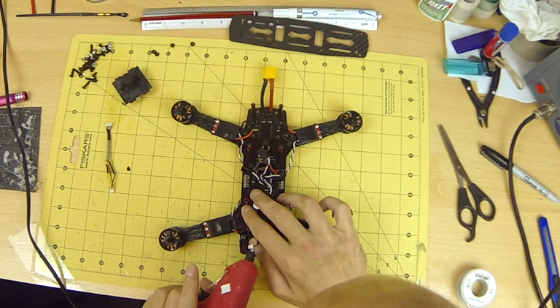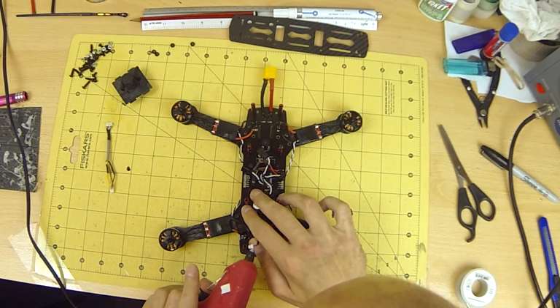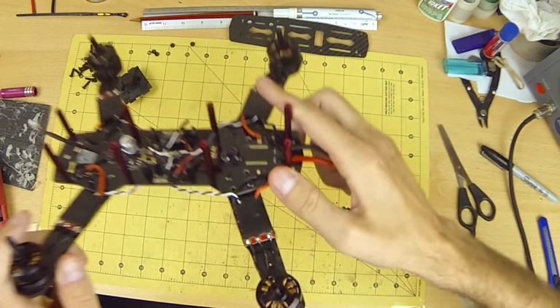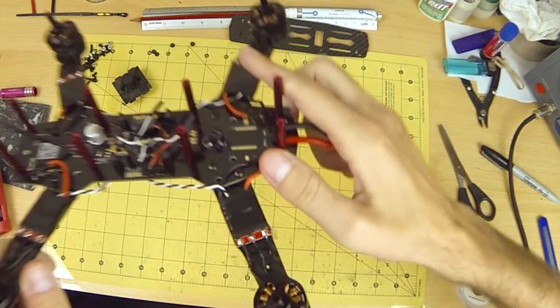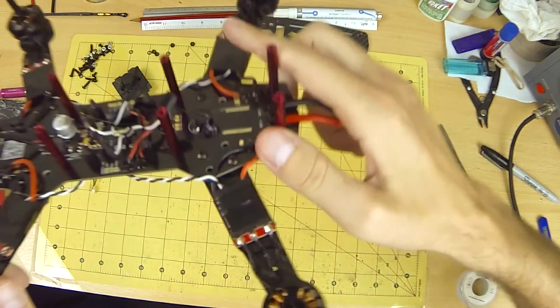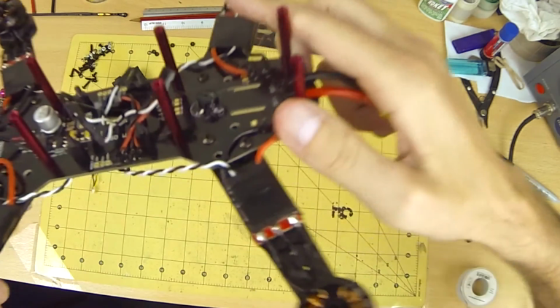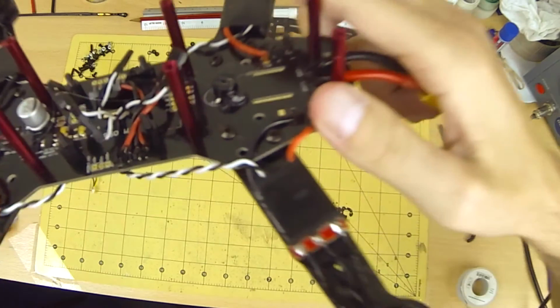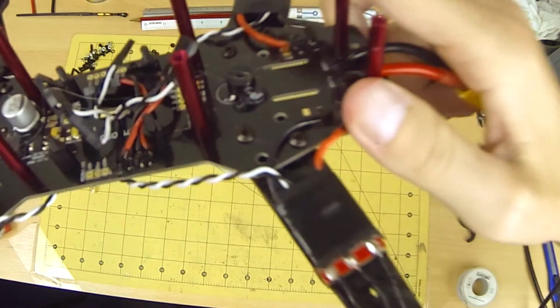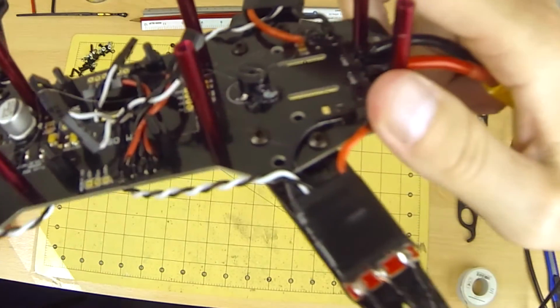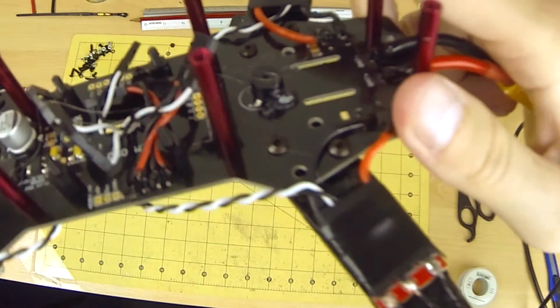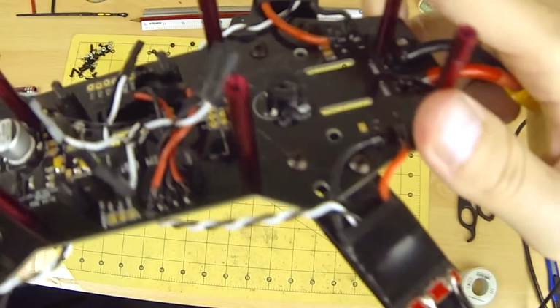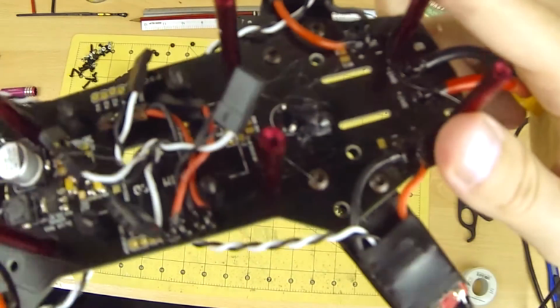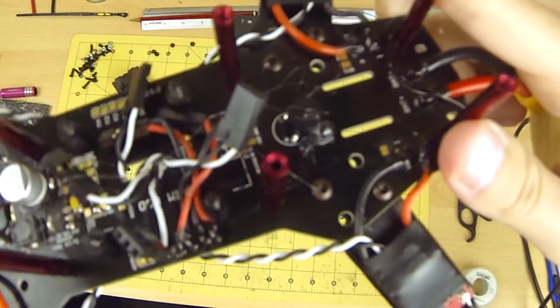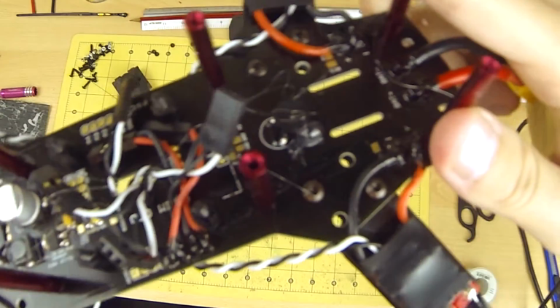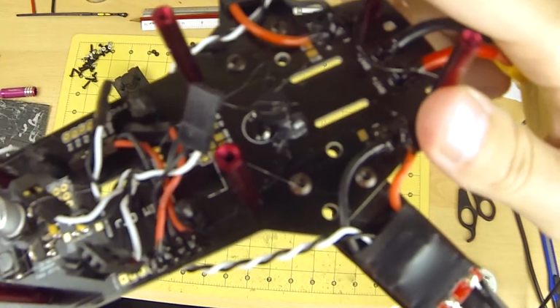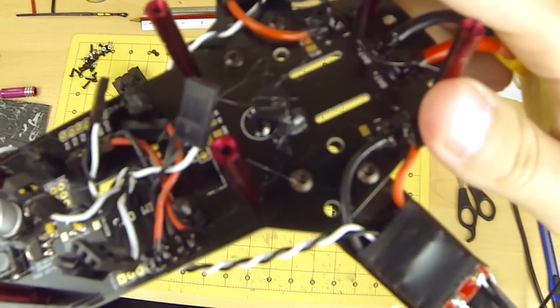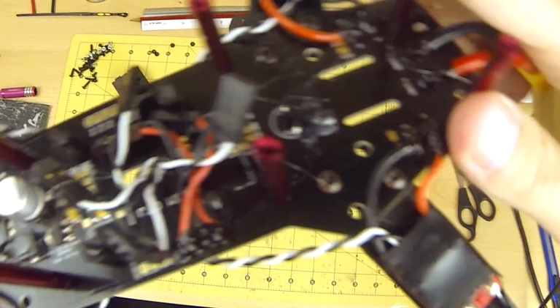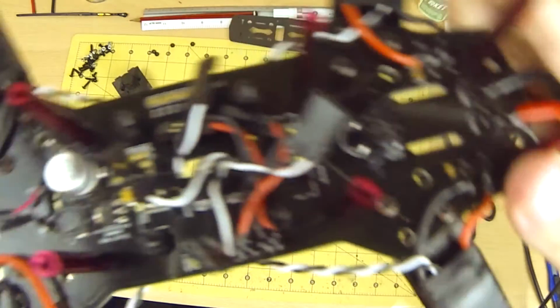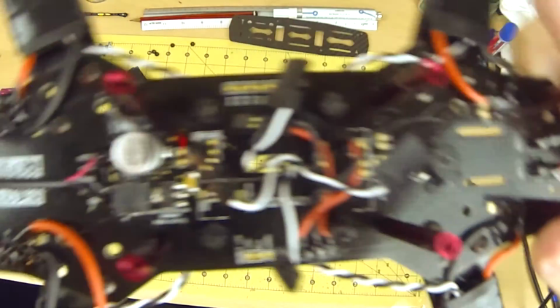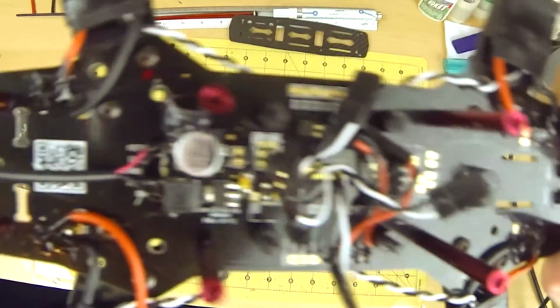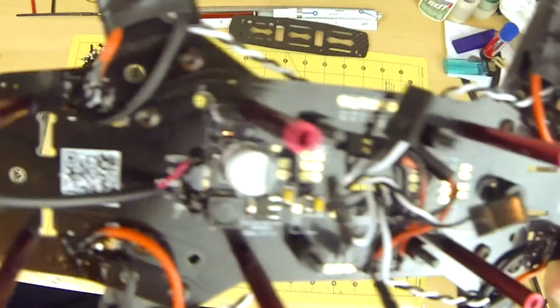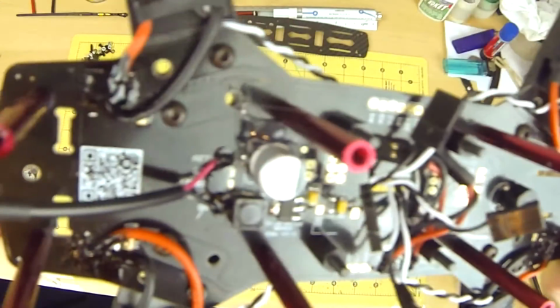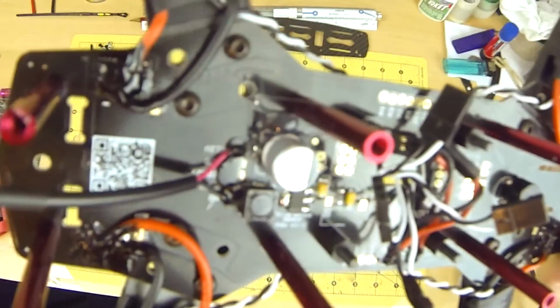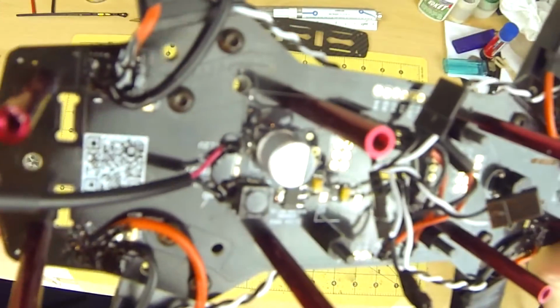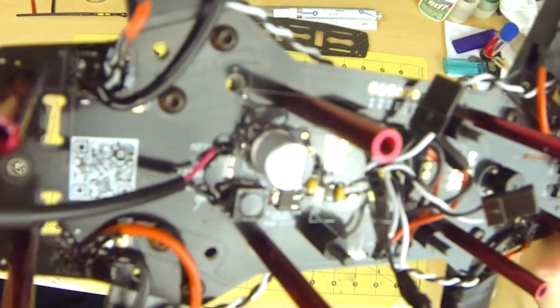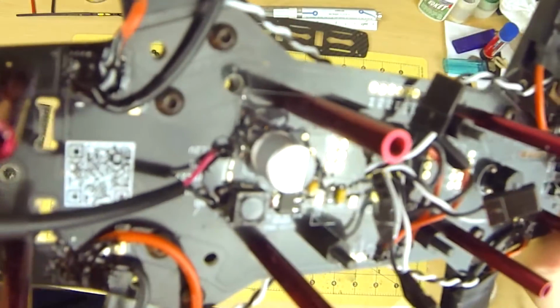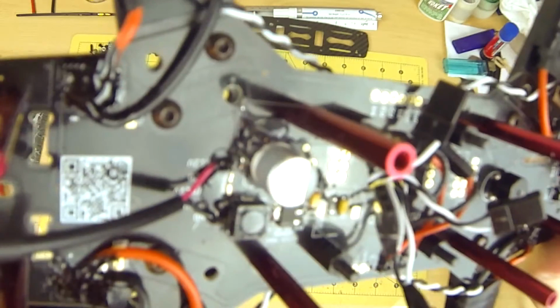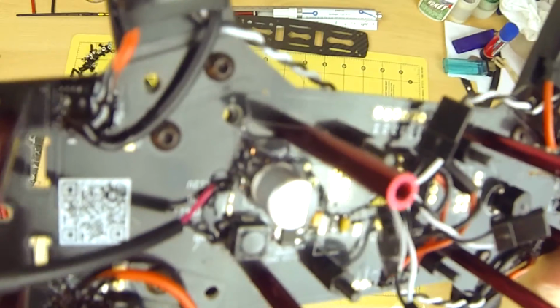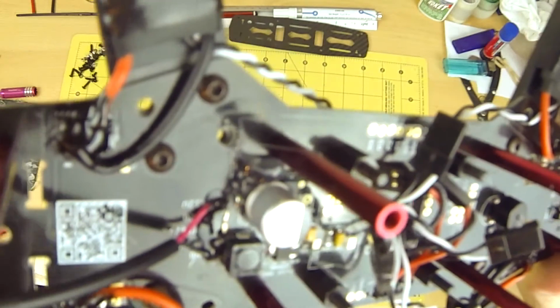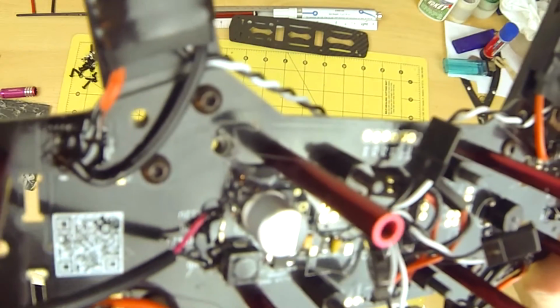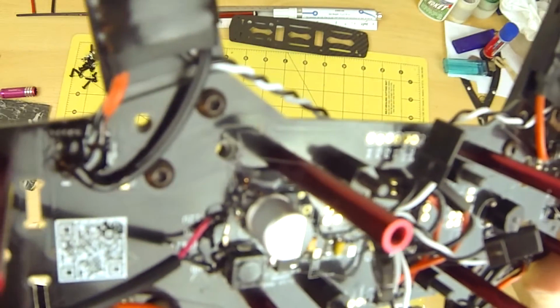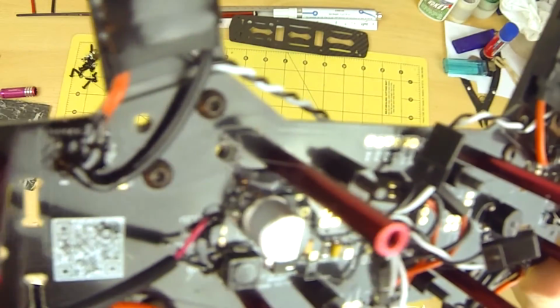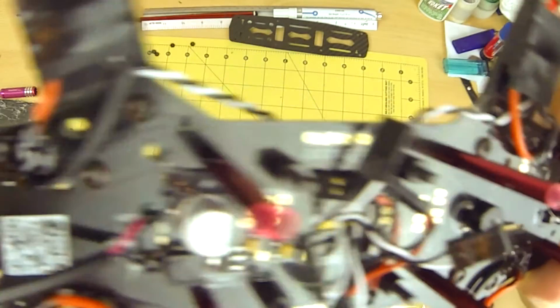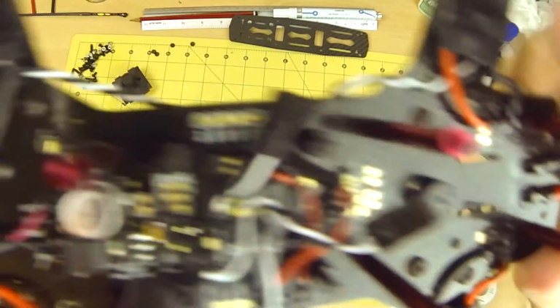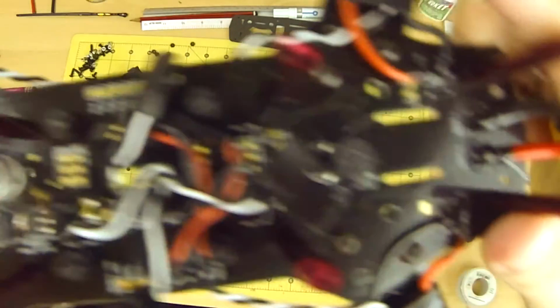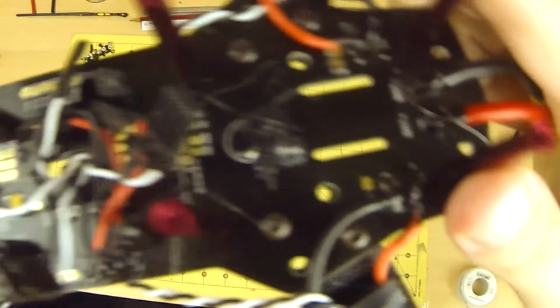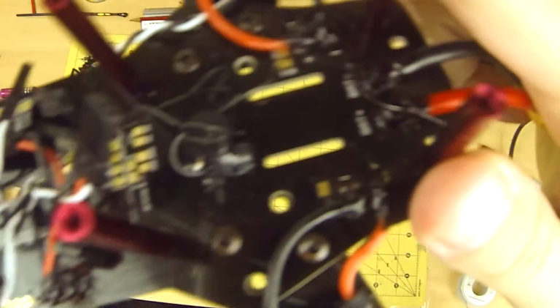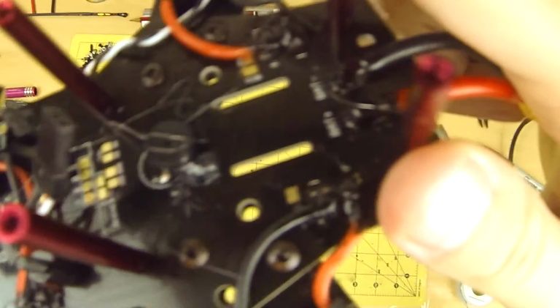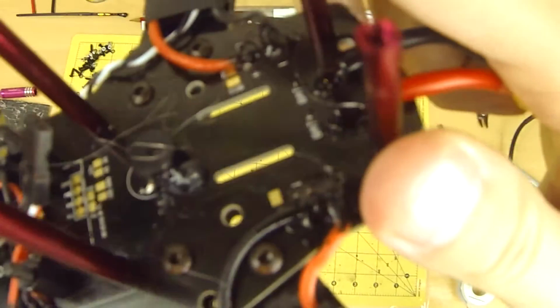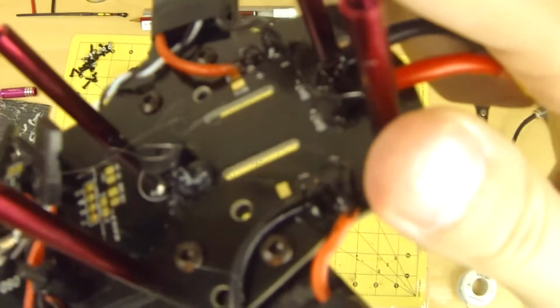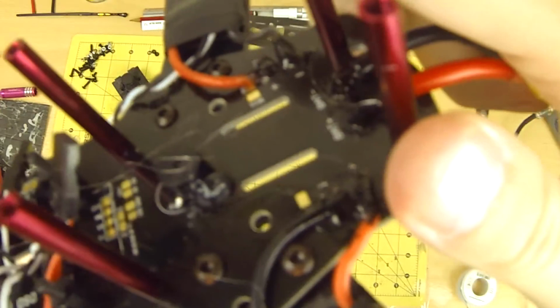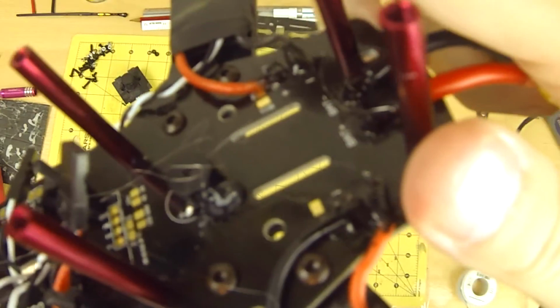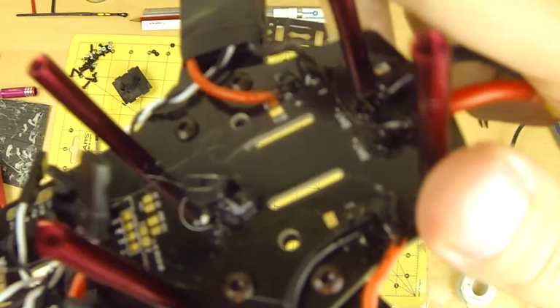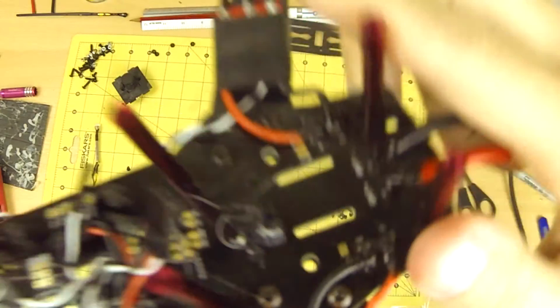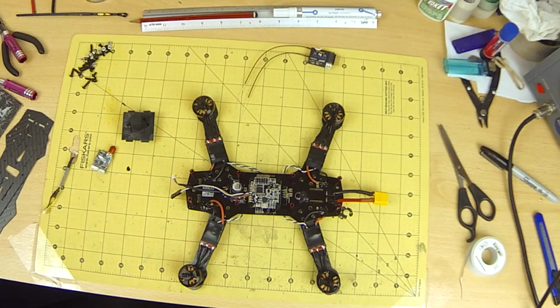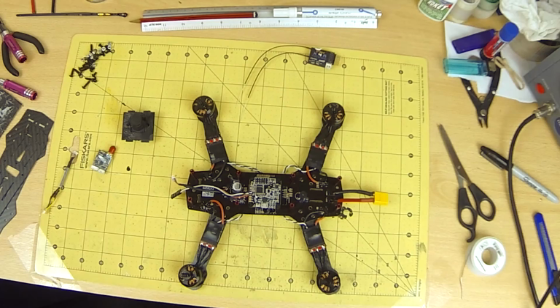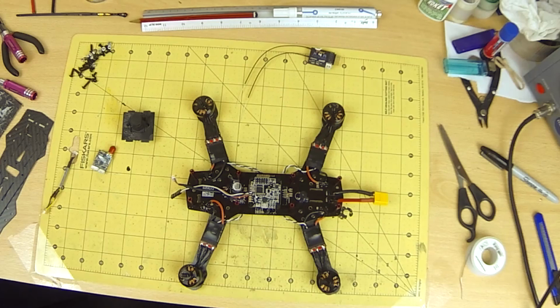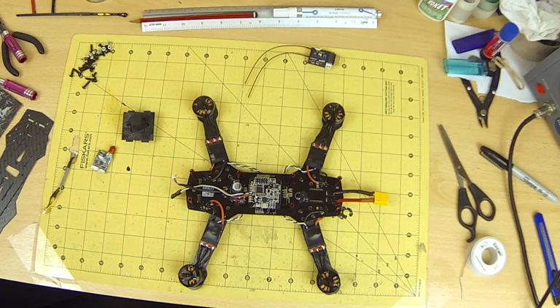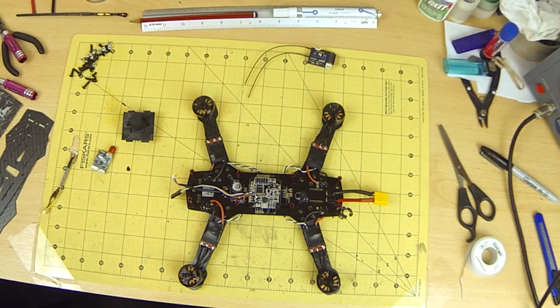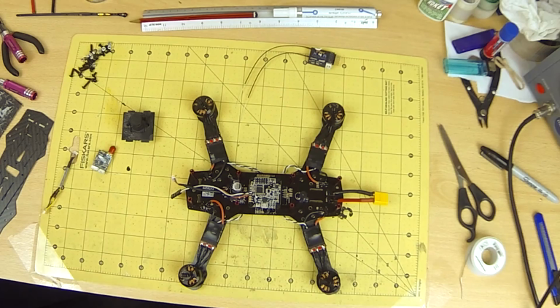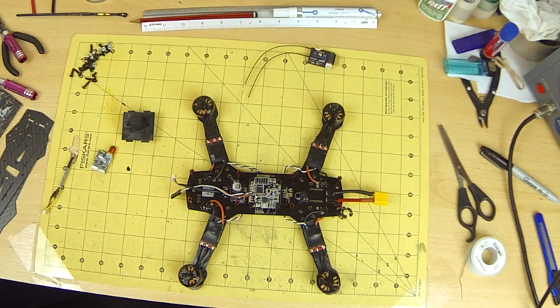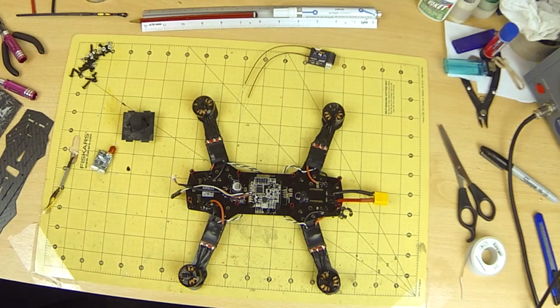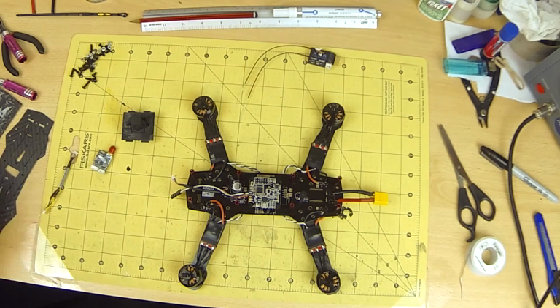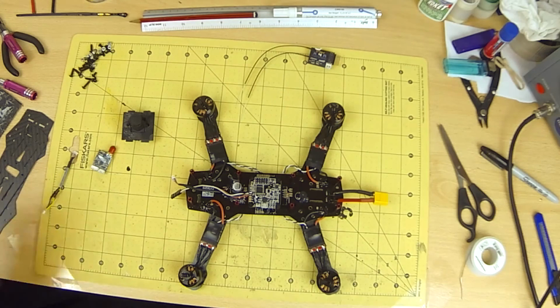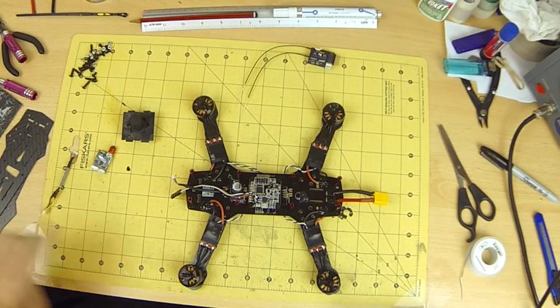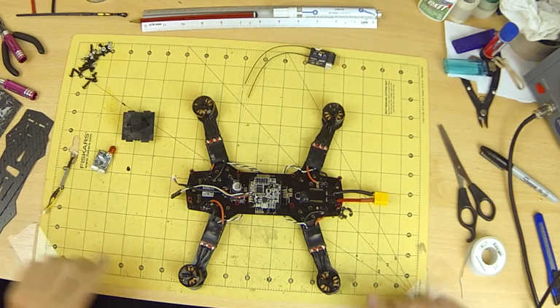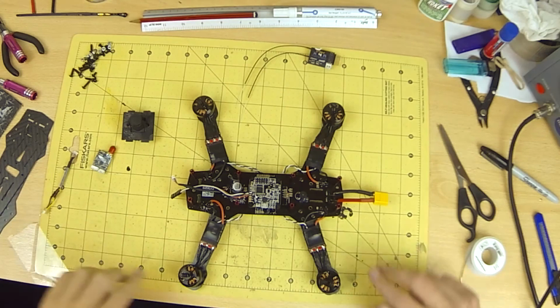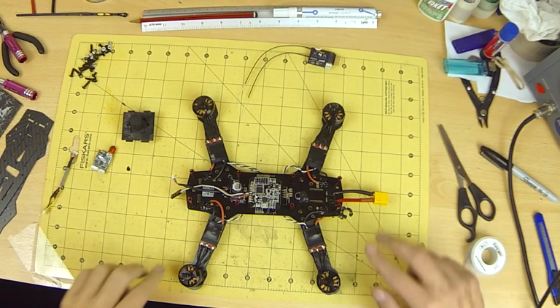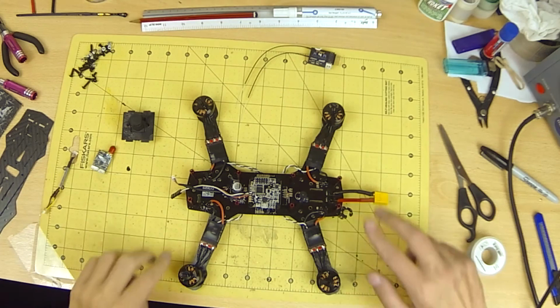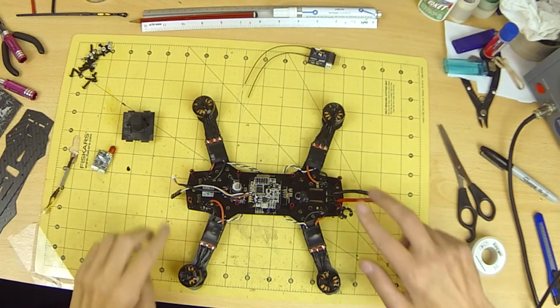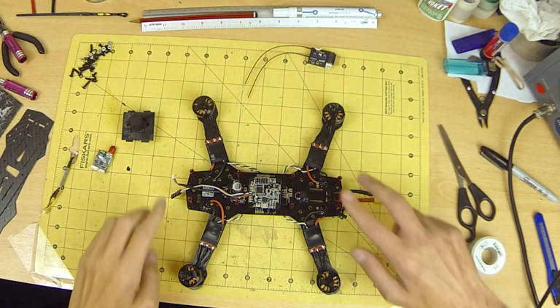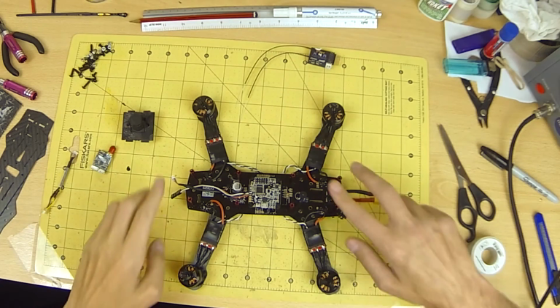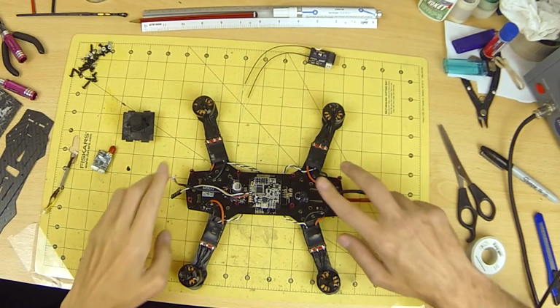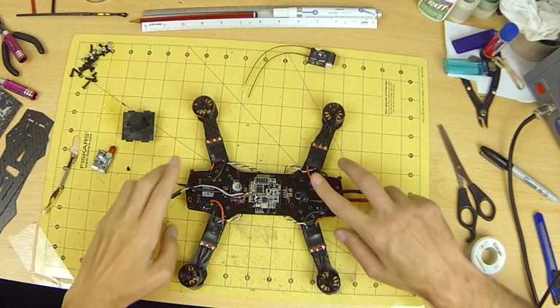I also add a dab to the capacitor and the buzzer to help secure them and prevent them from coming loose on impacts.